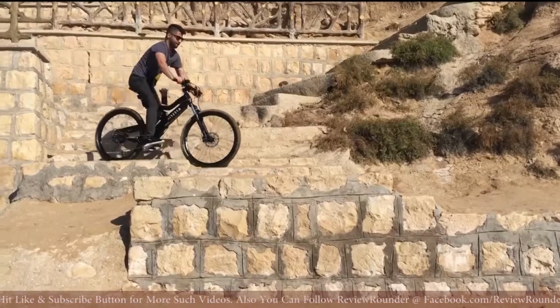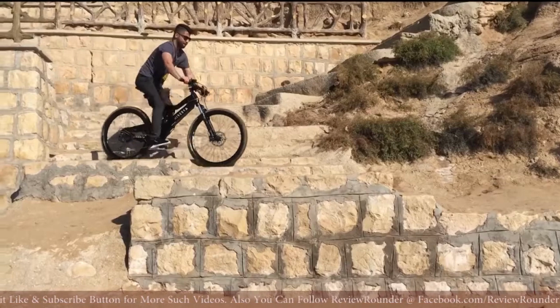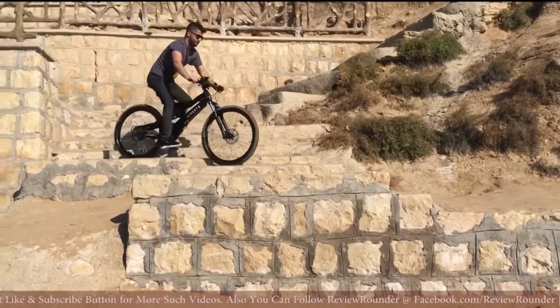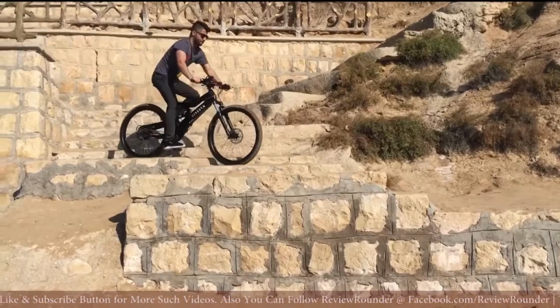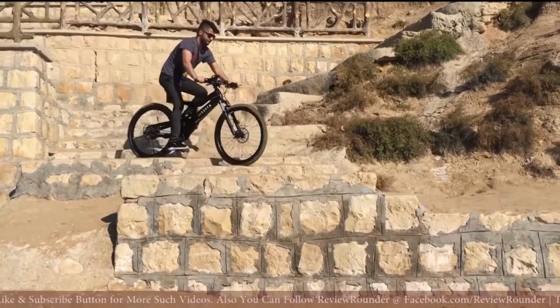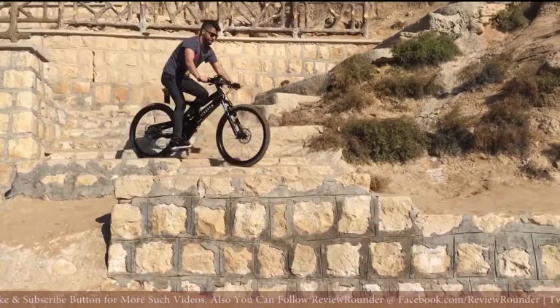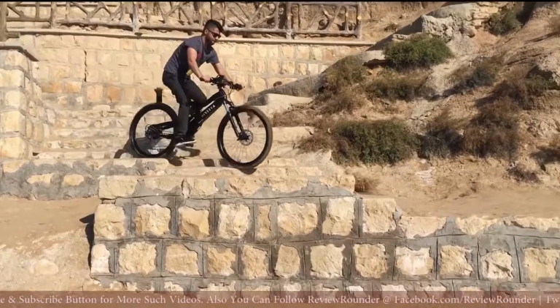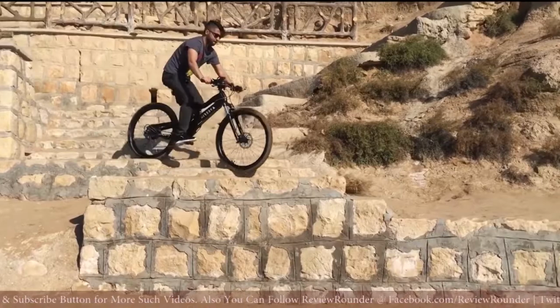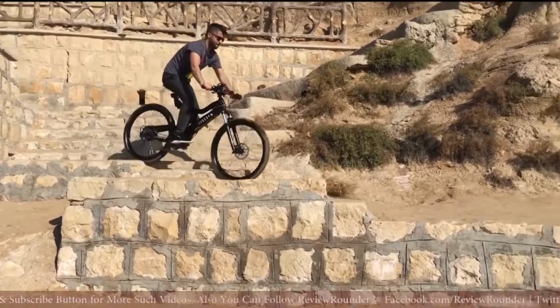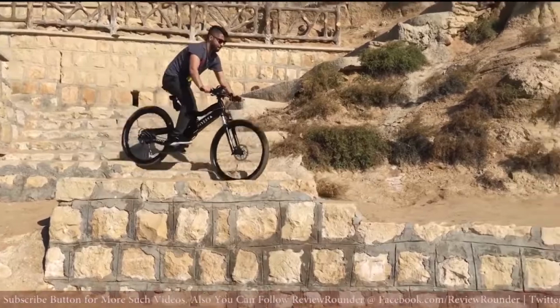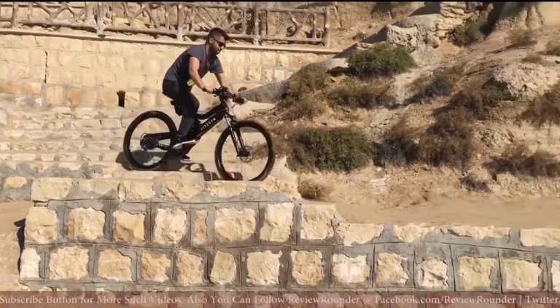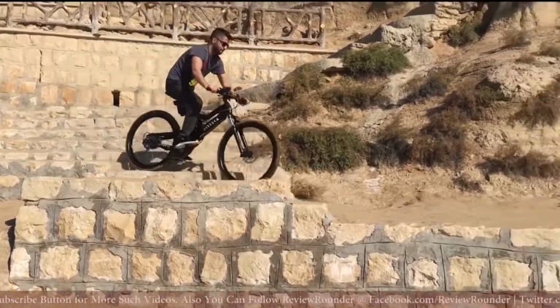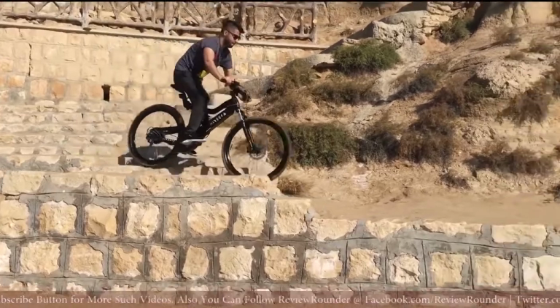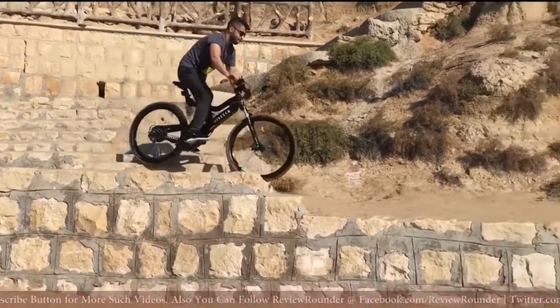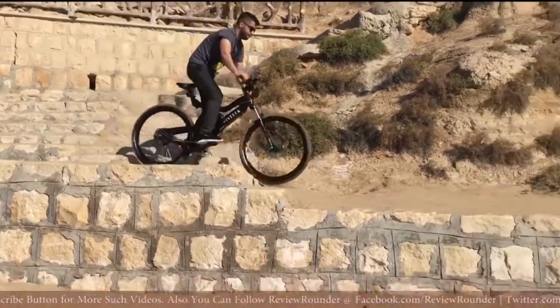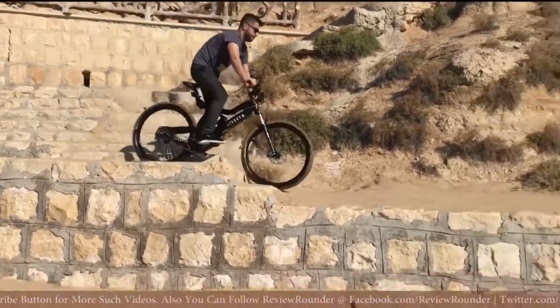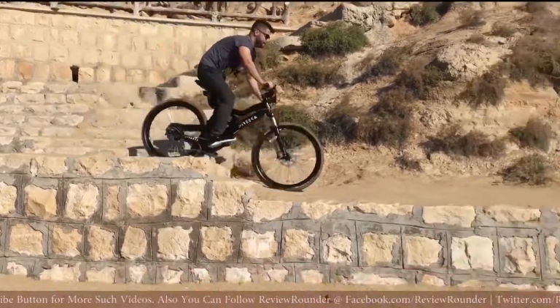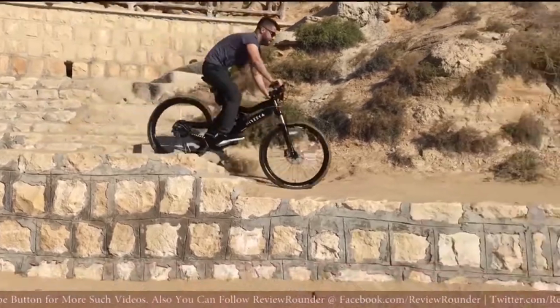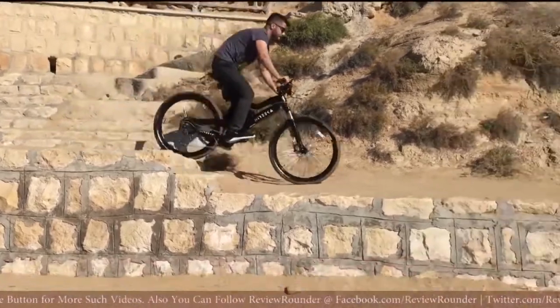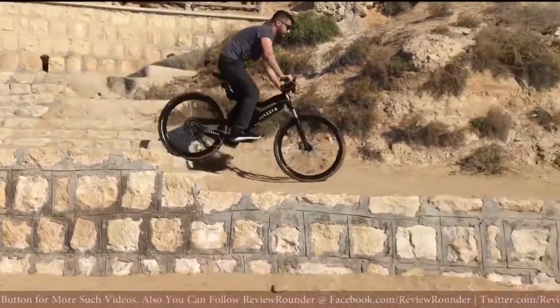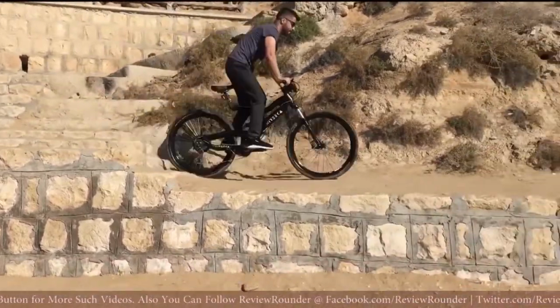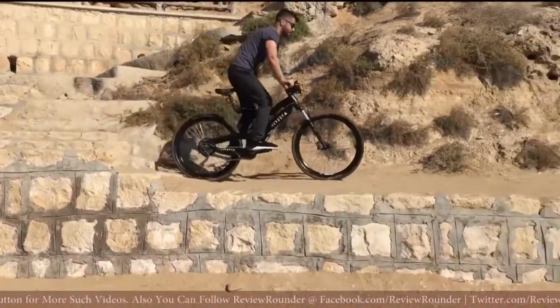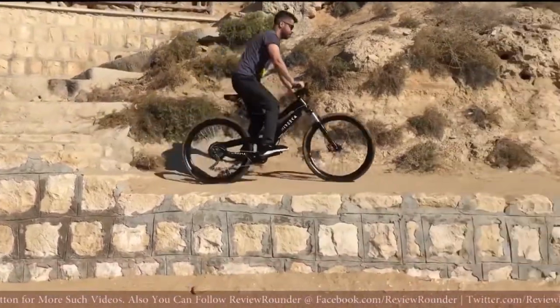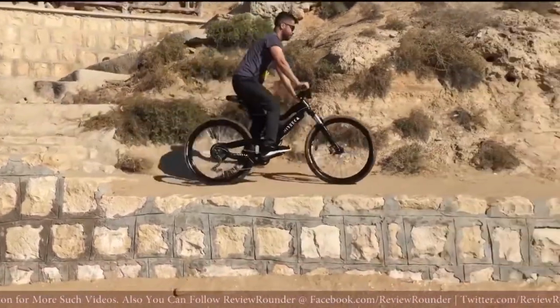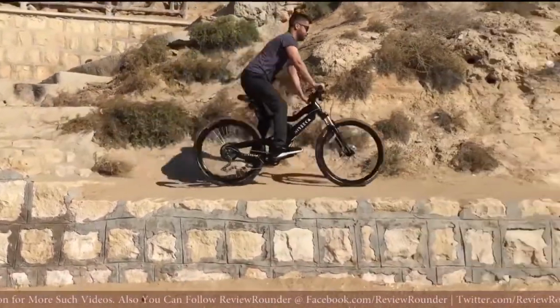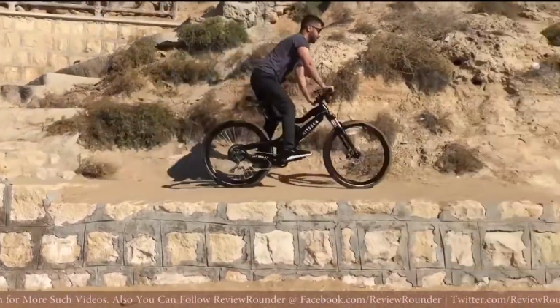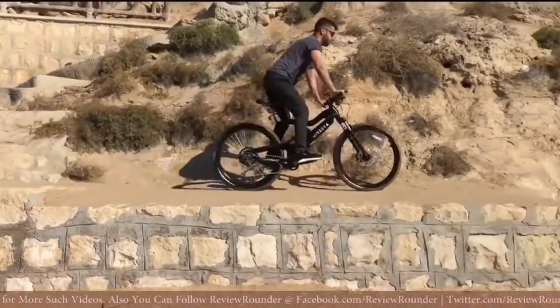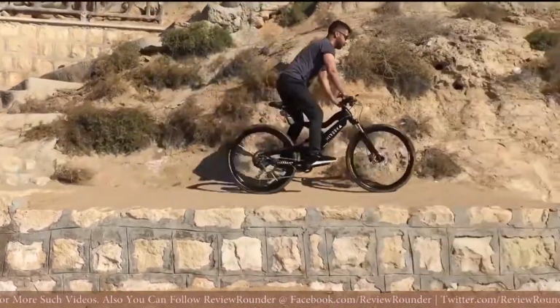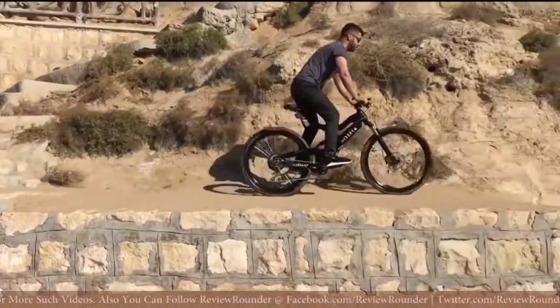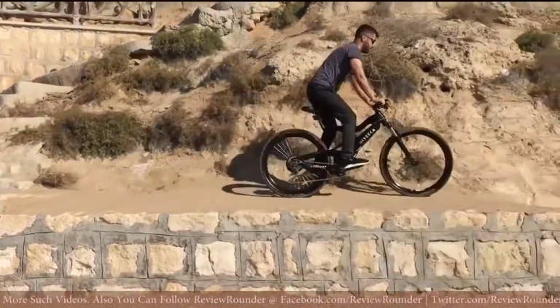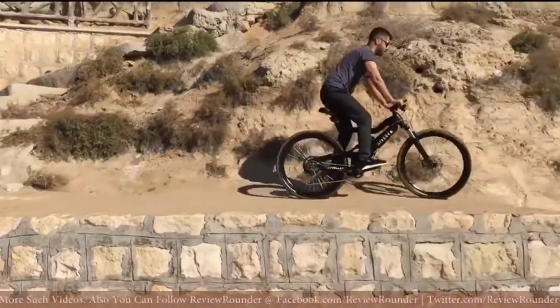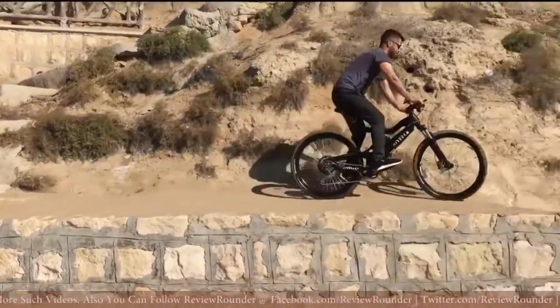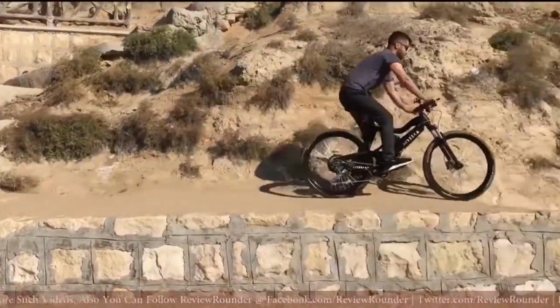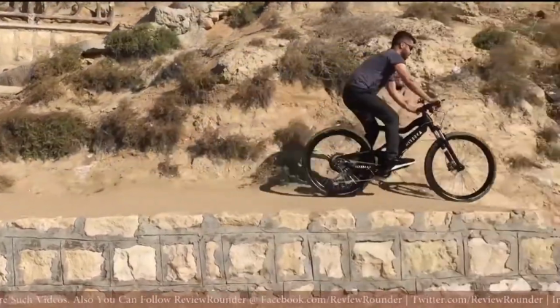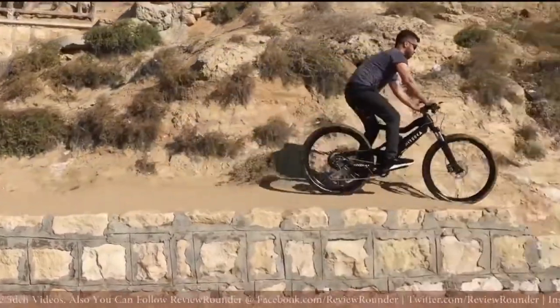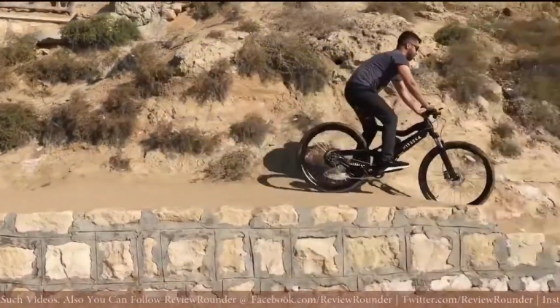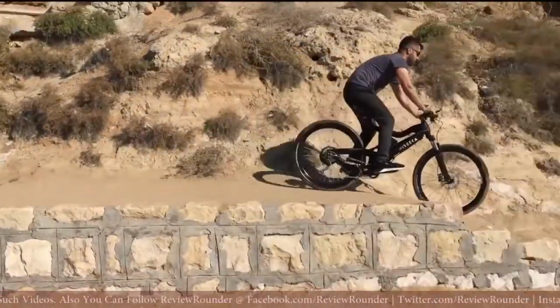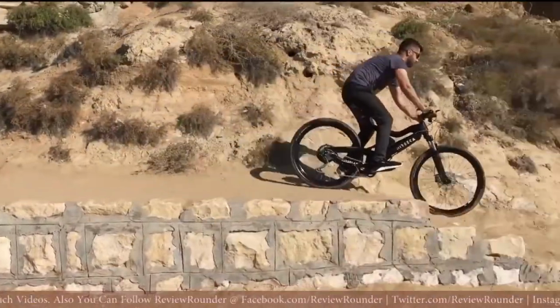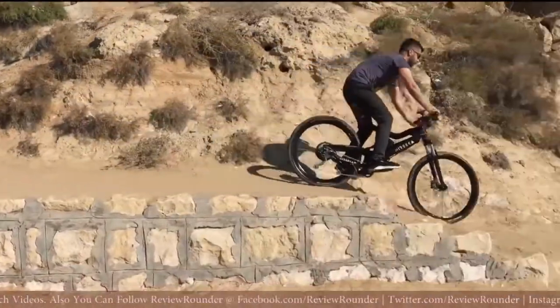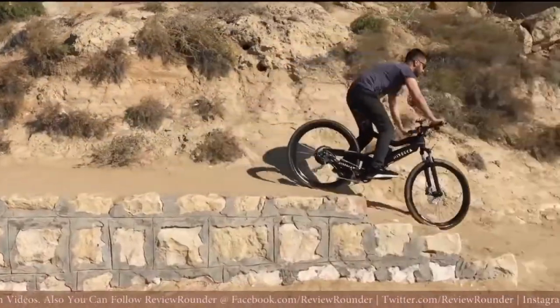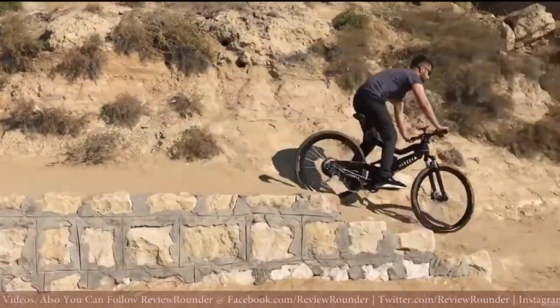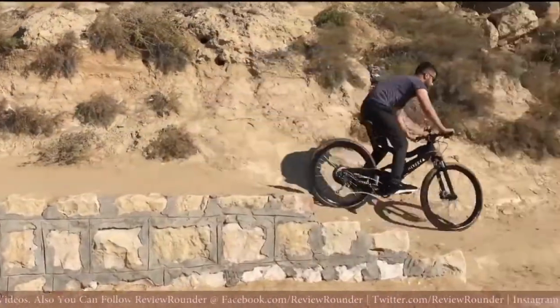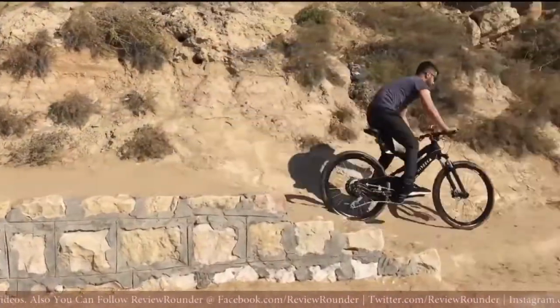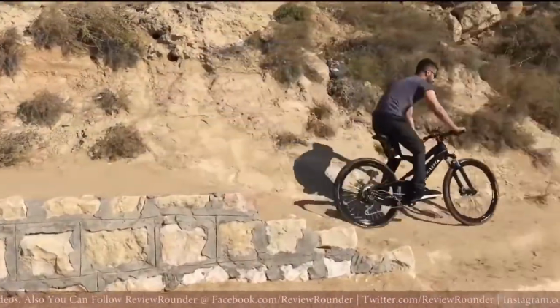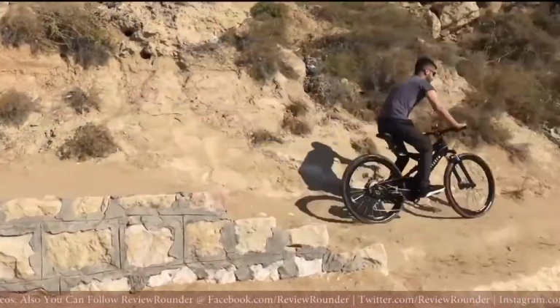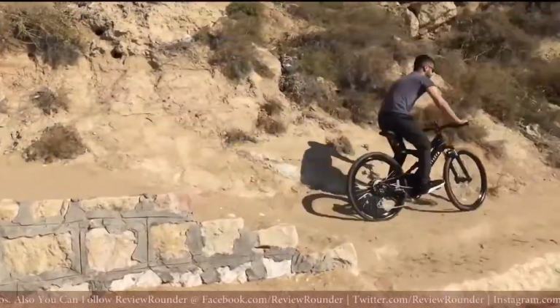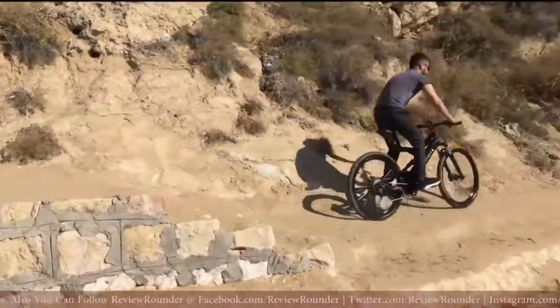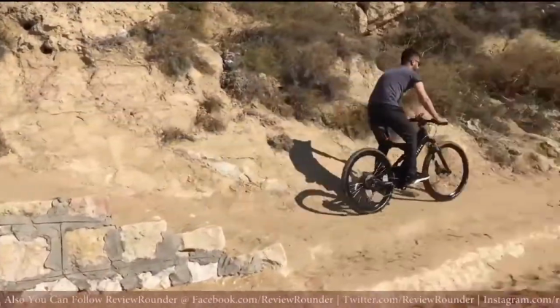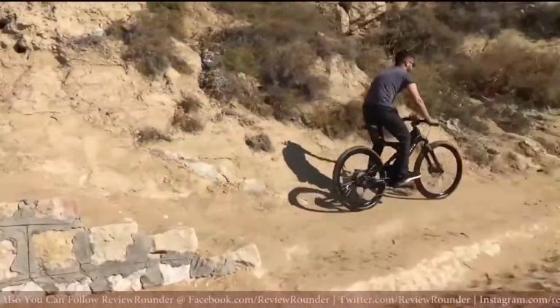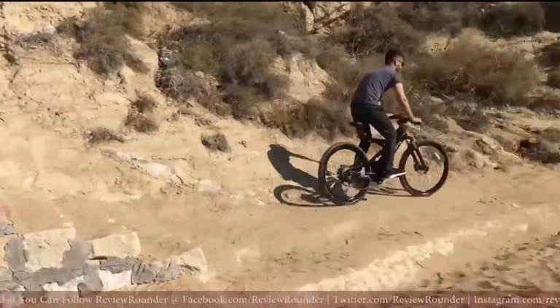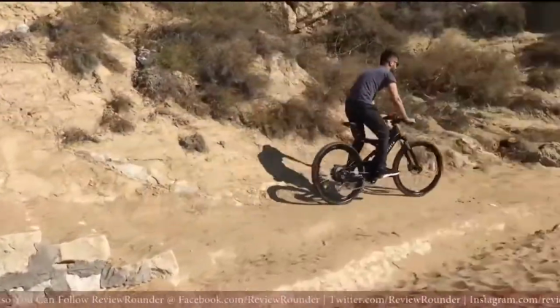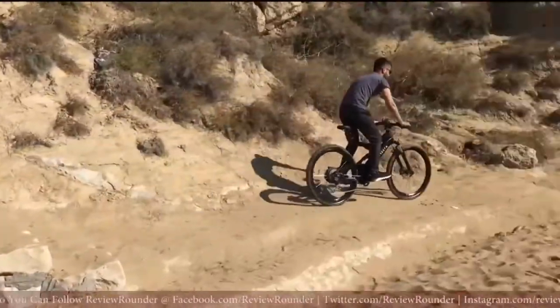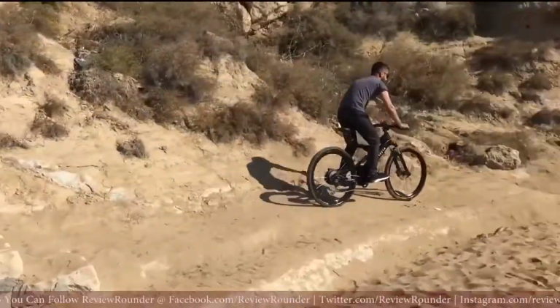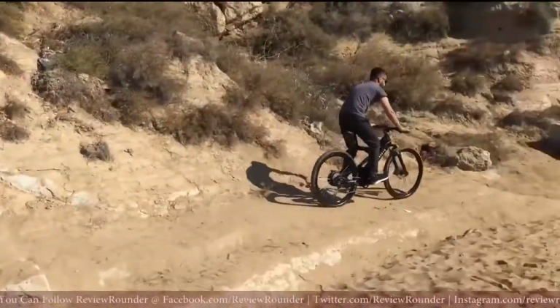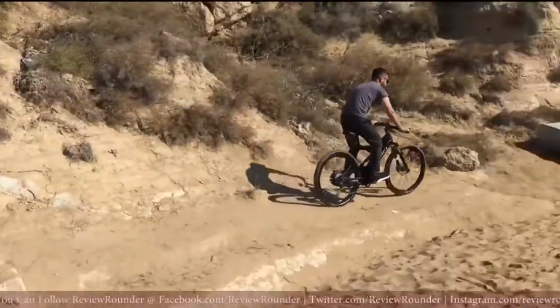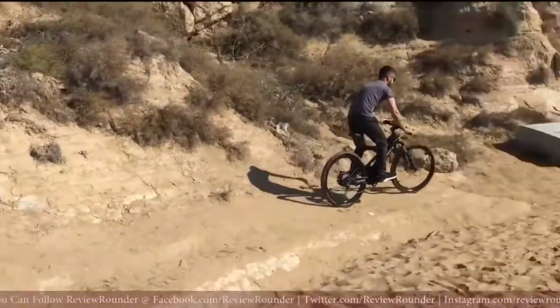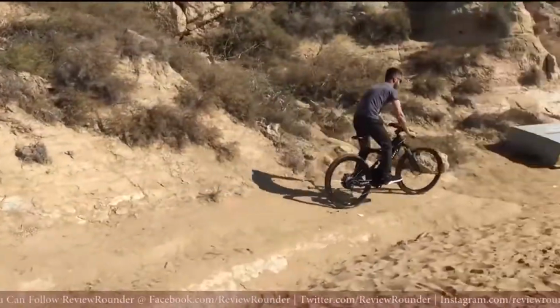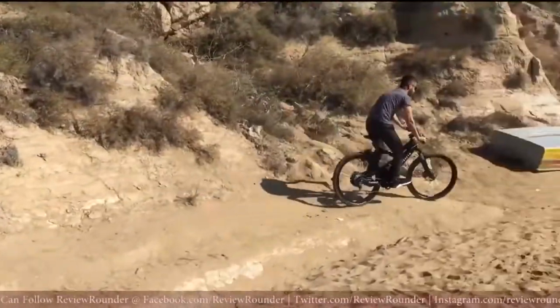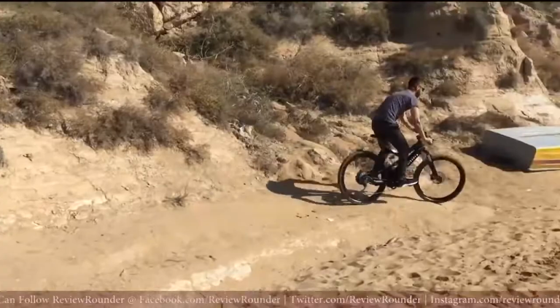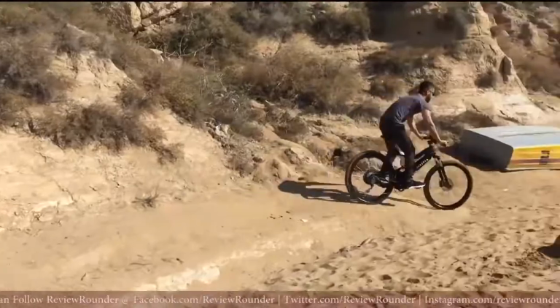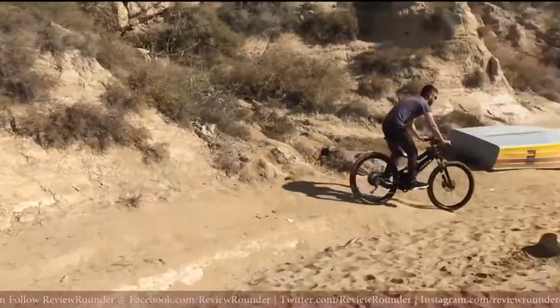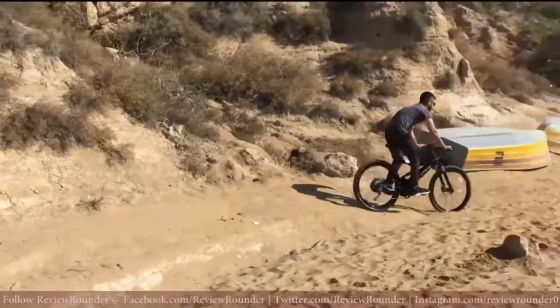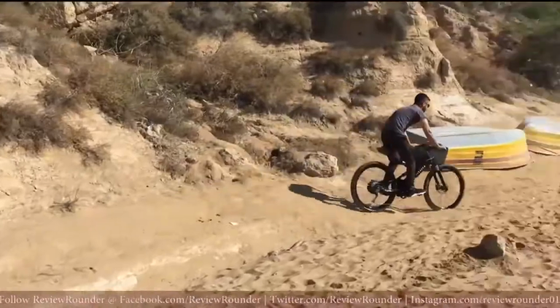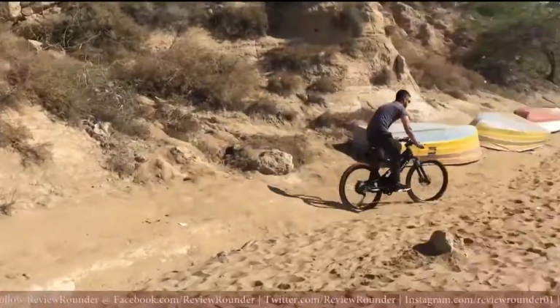Nyrica is not a downhill bike, but that doesn't mean we haven't pushed it hard and tested its limits.